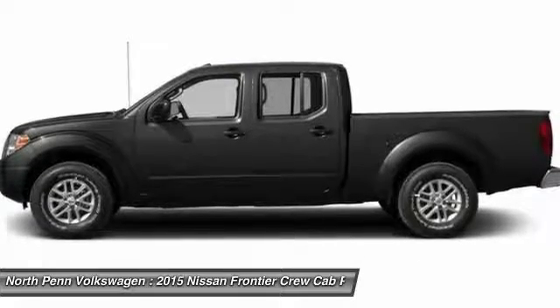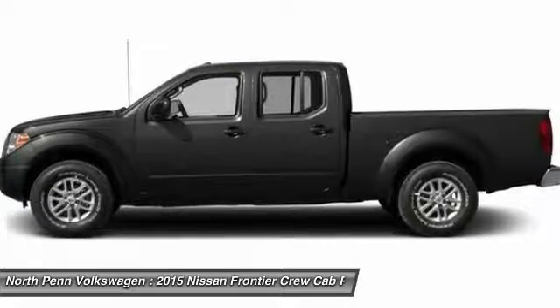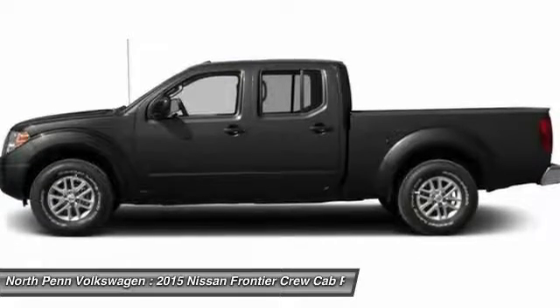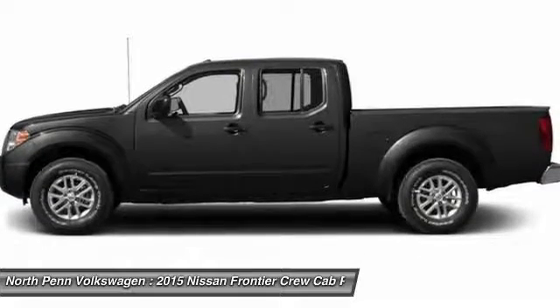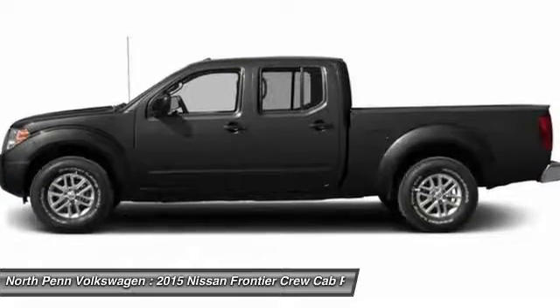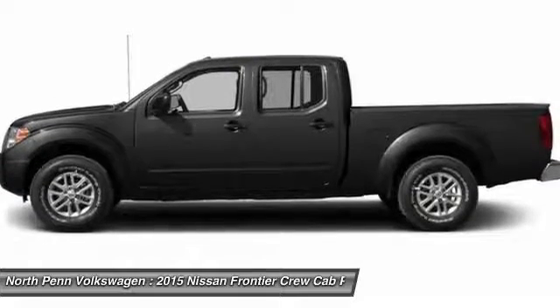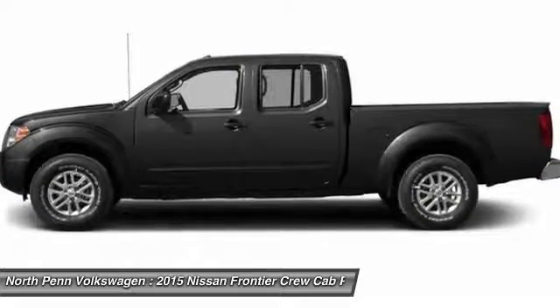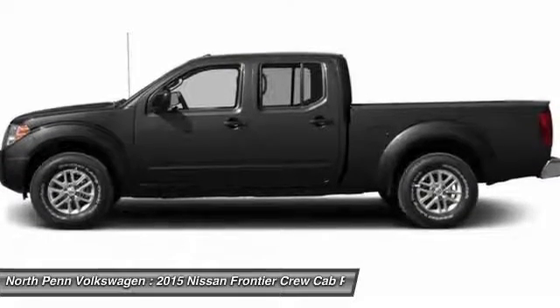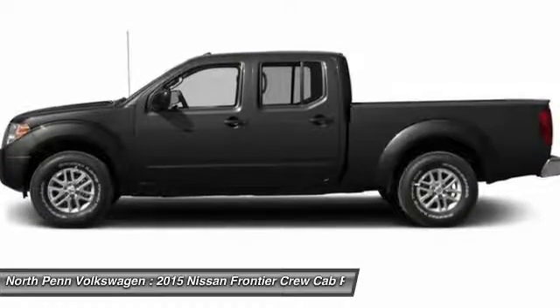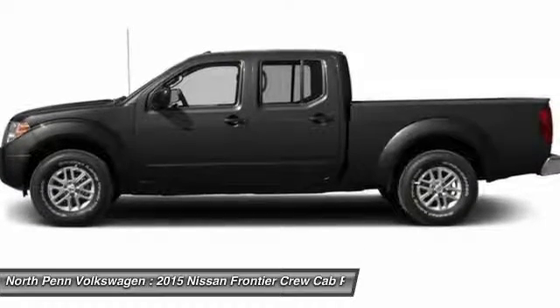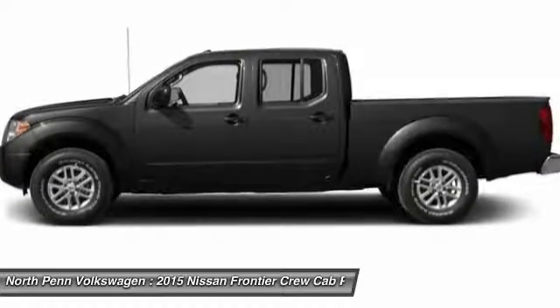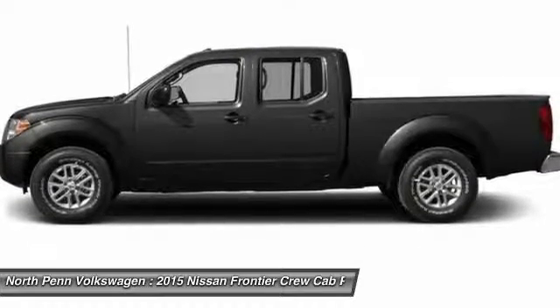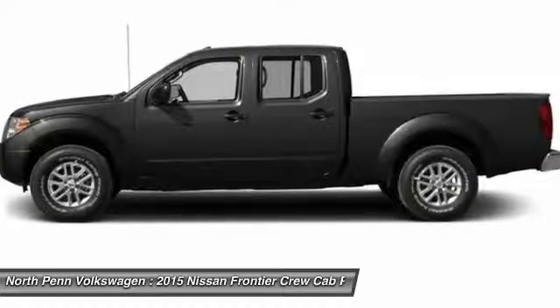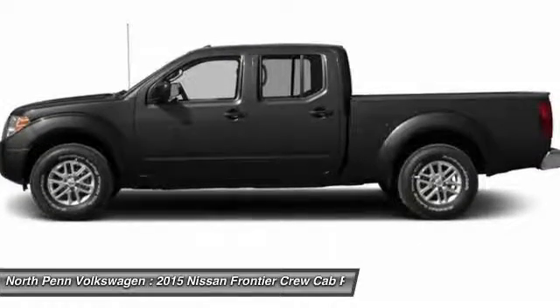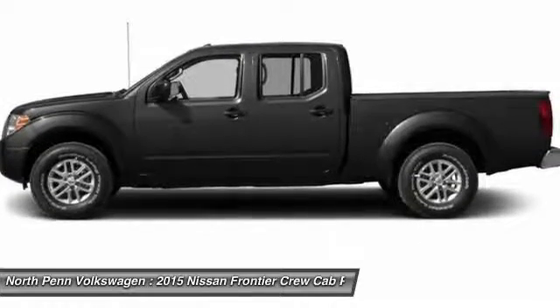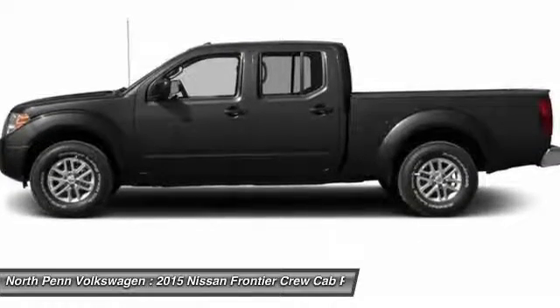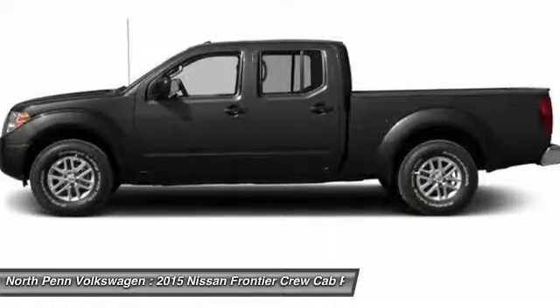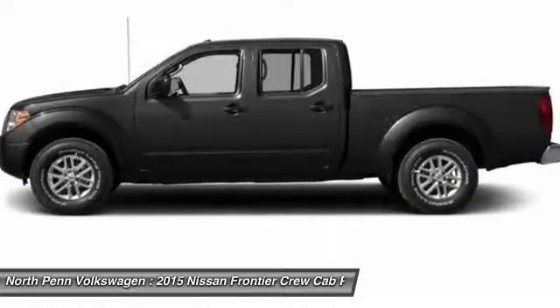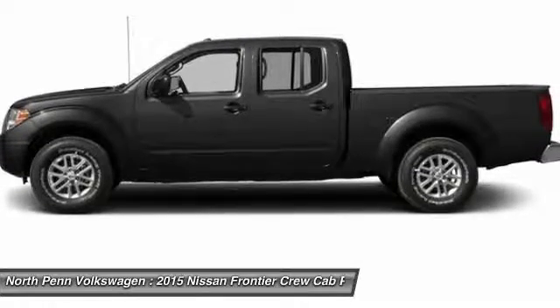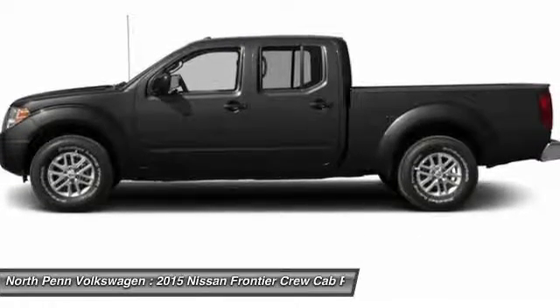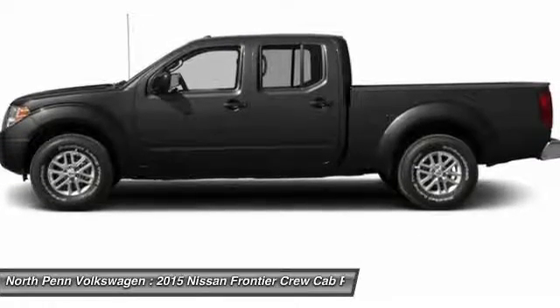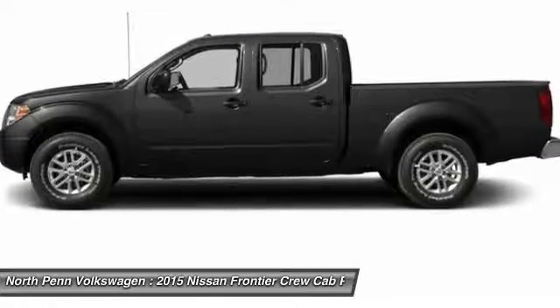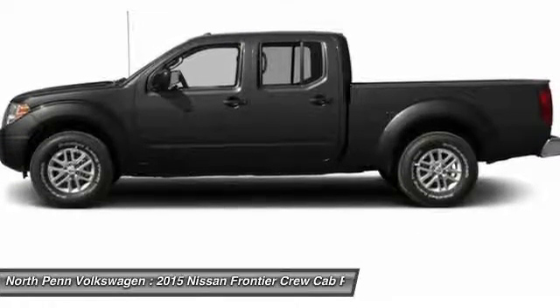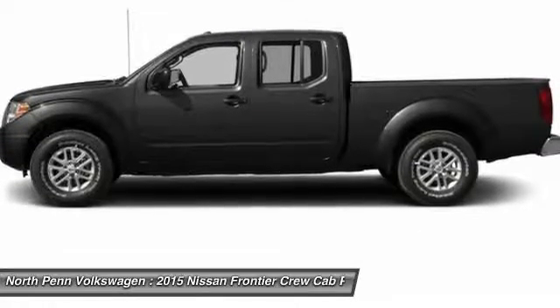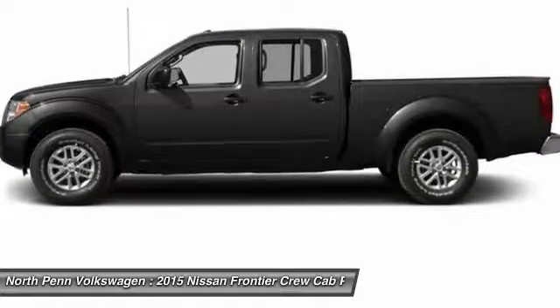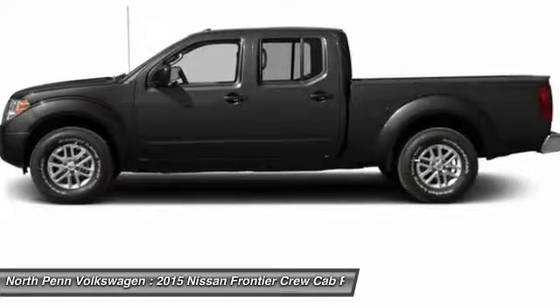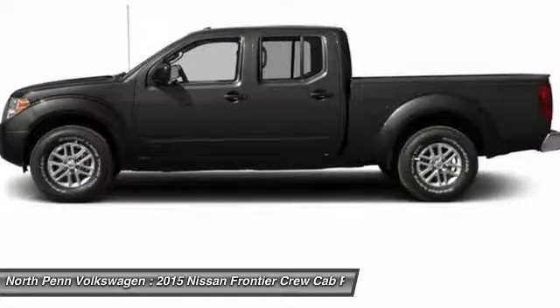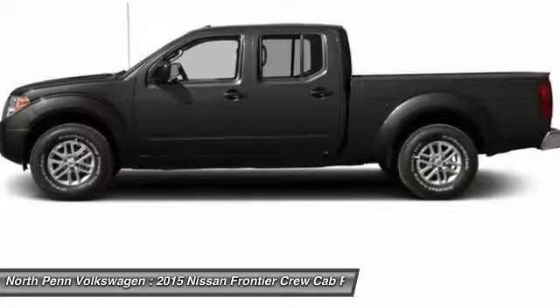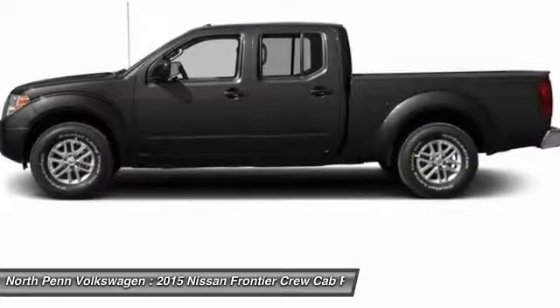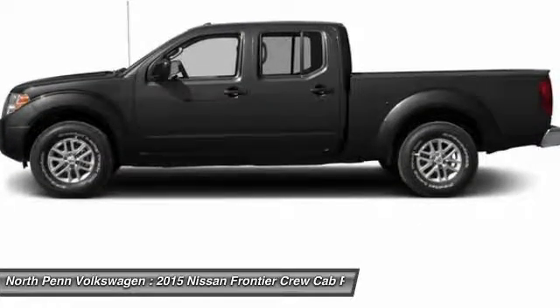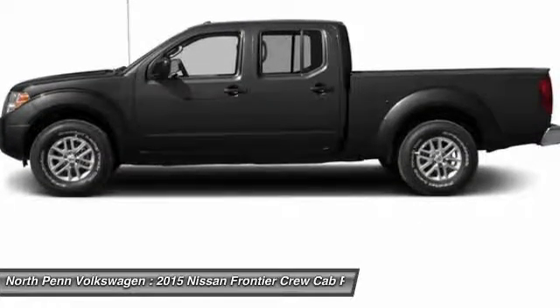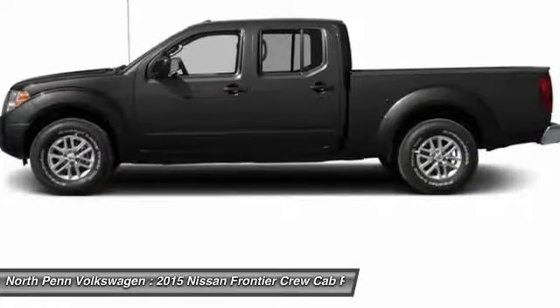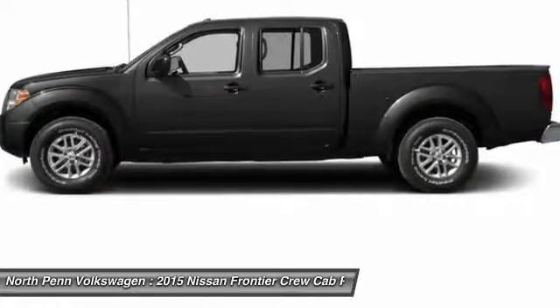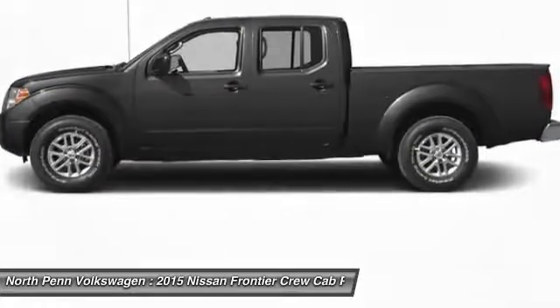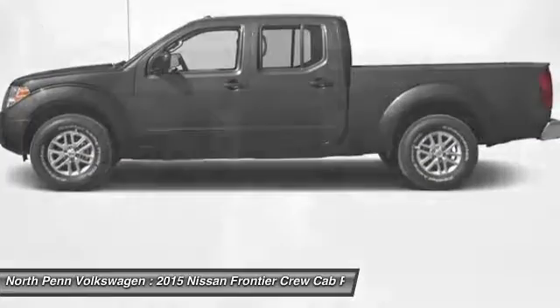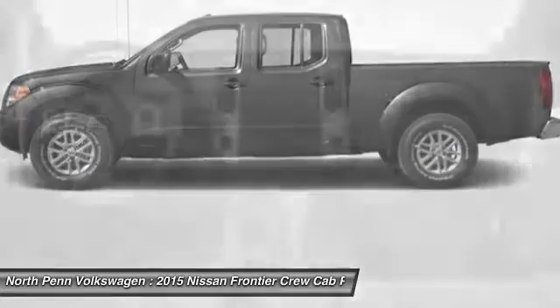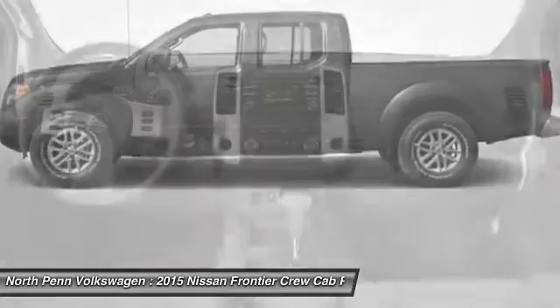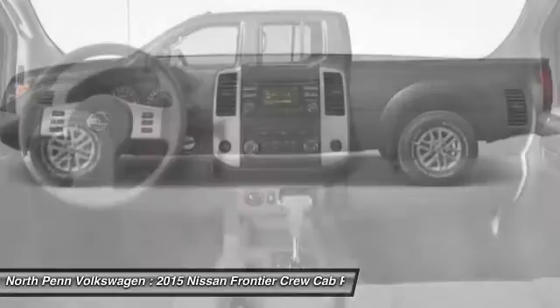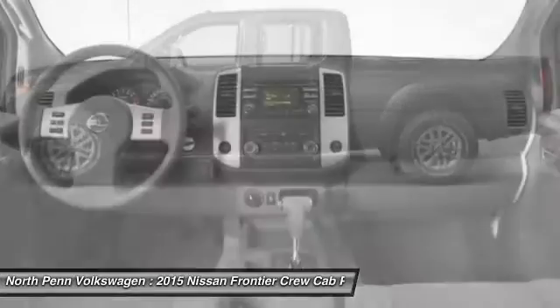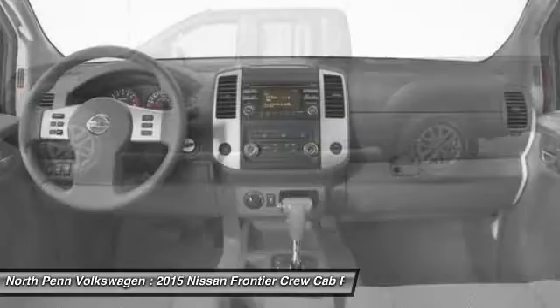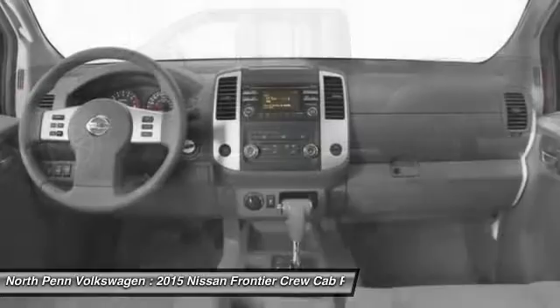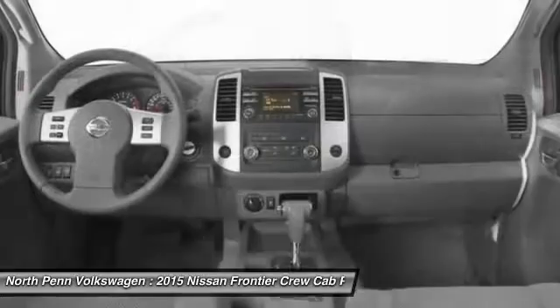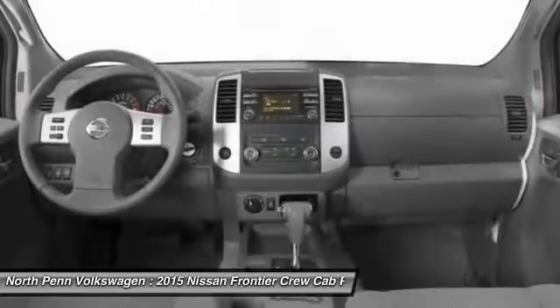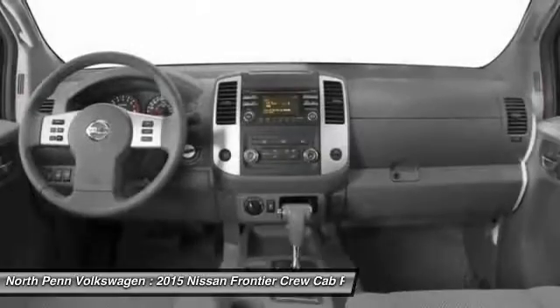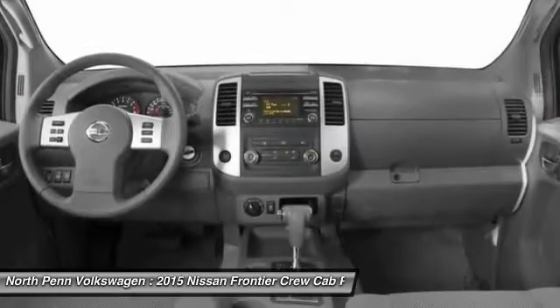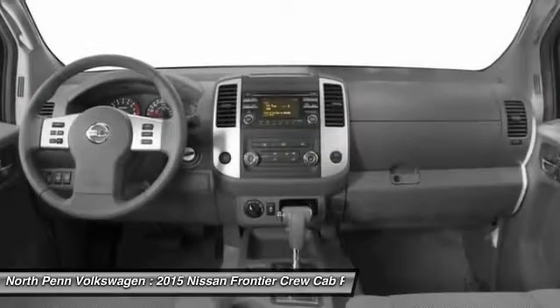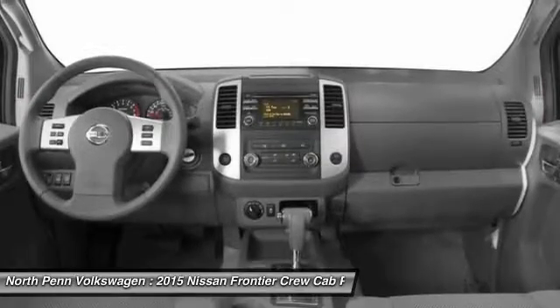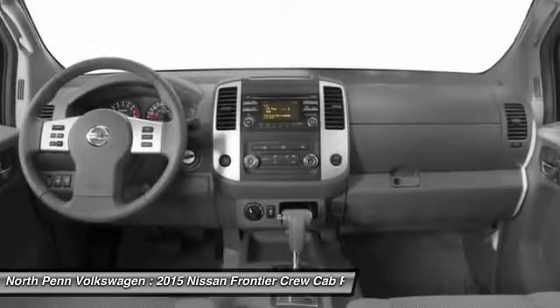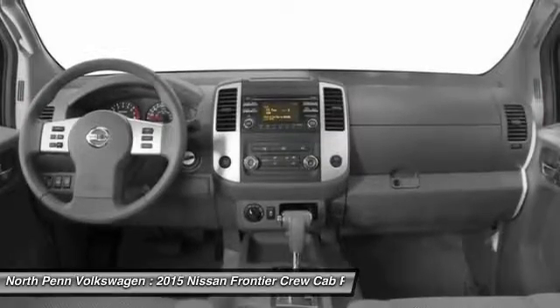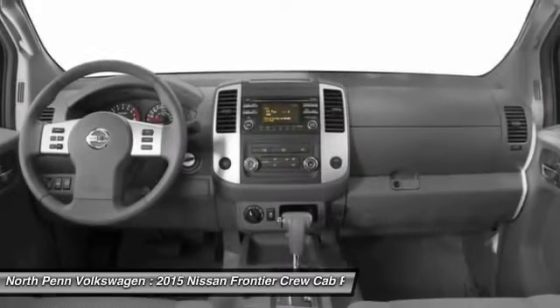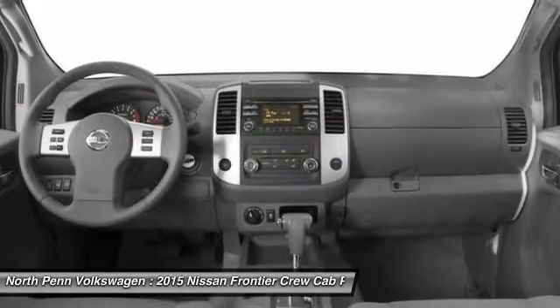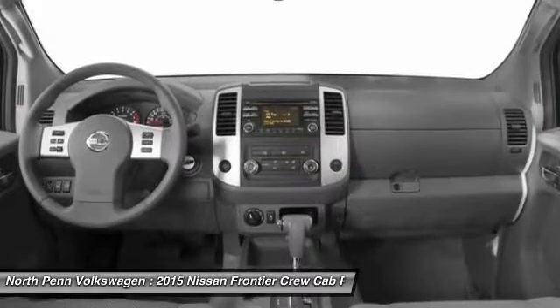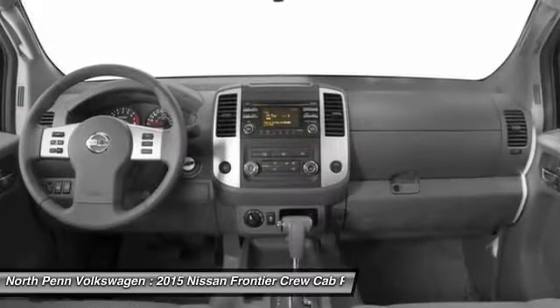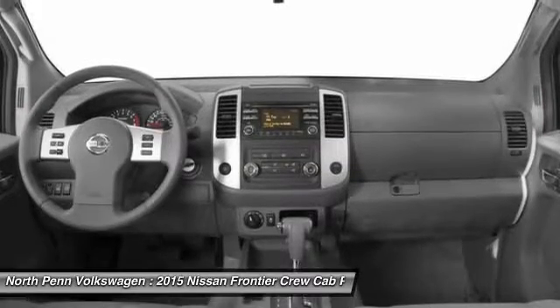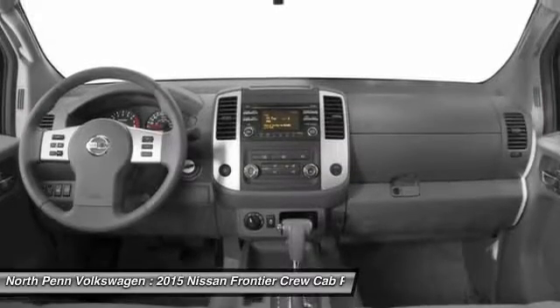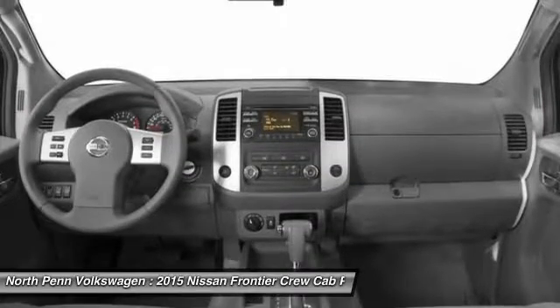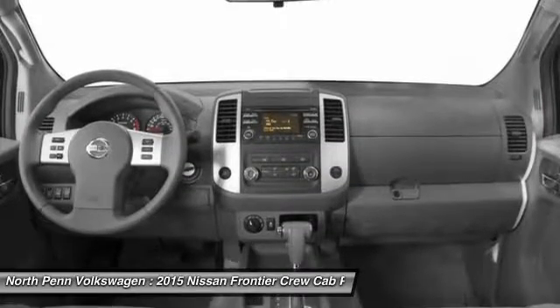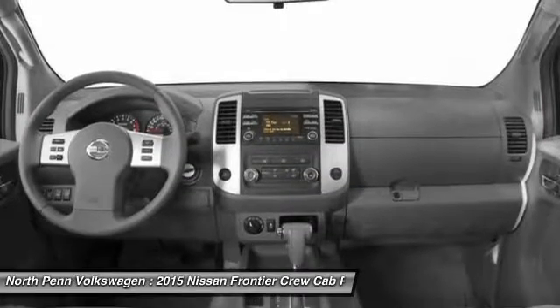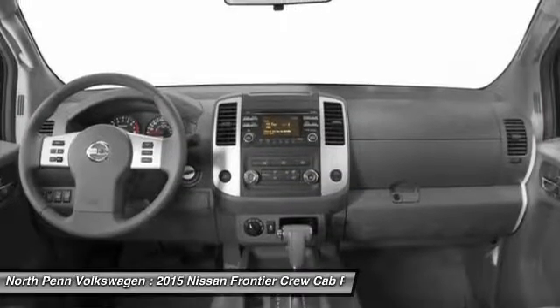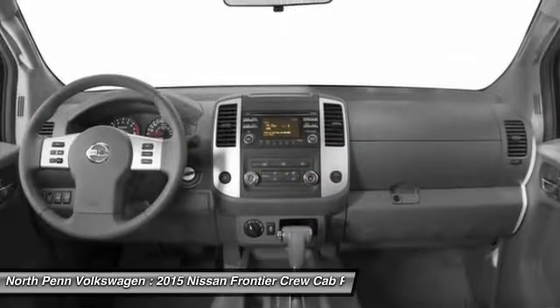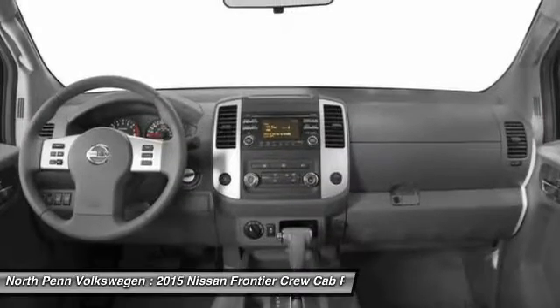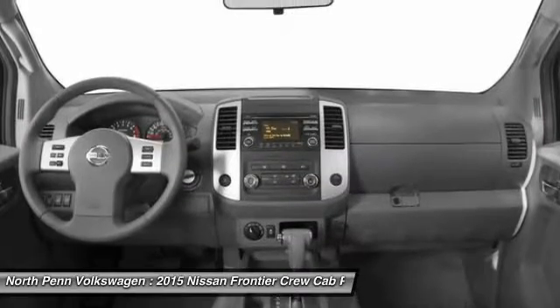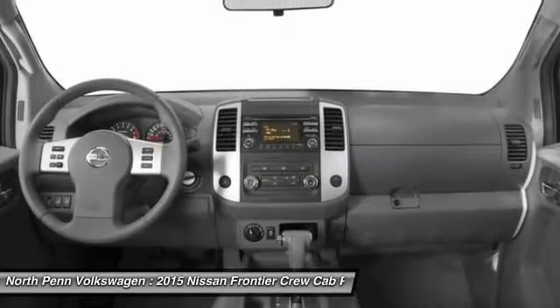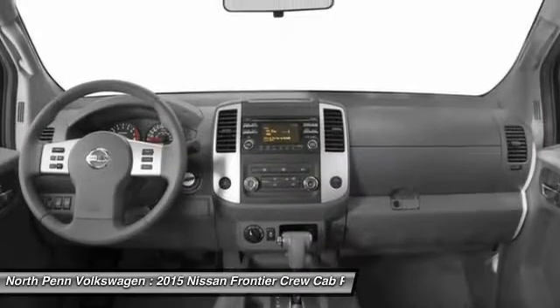Adjustable steering wheel, power steering, driver airbag, cruise control, and four-wheel disc brakes.